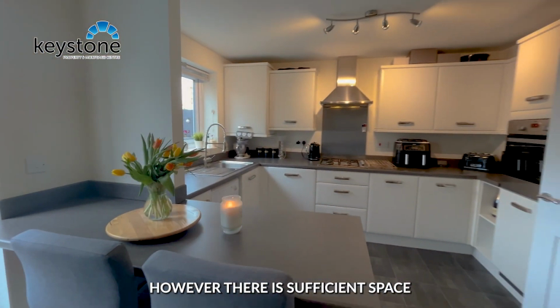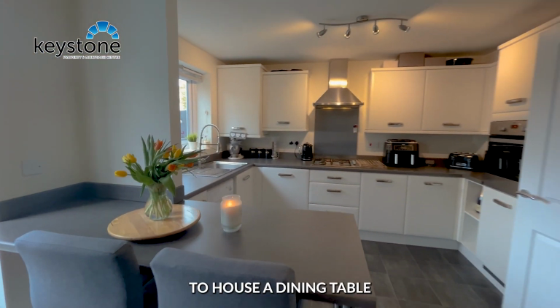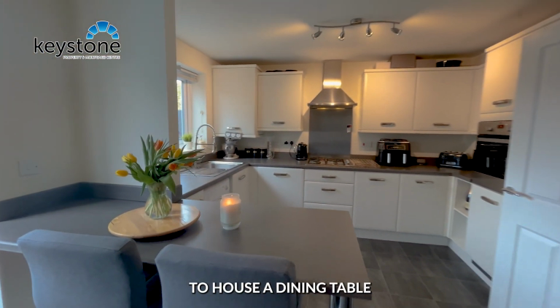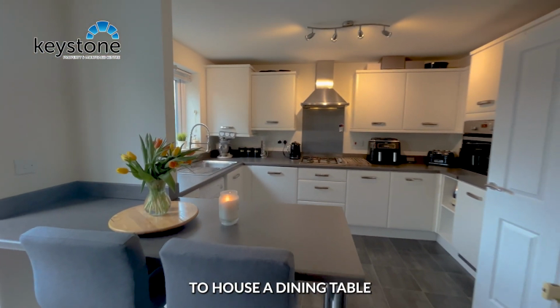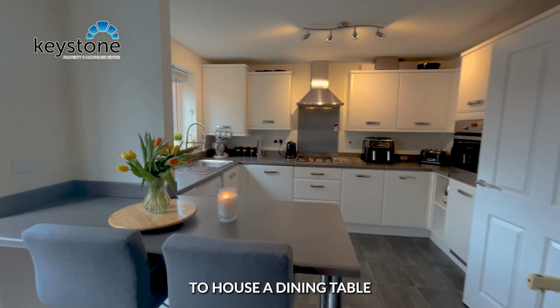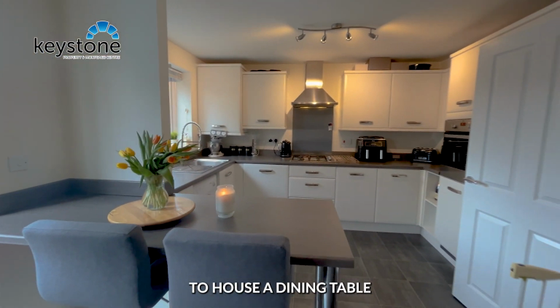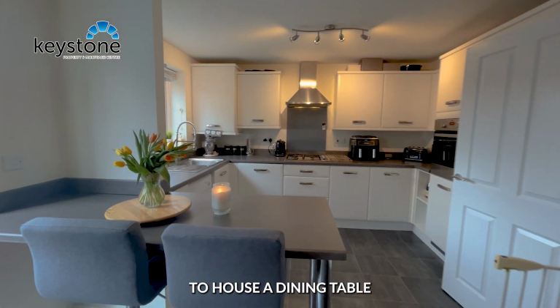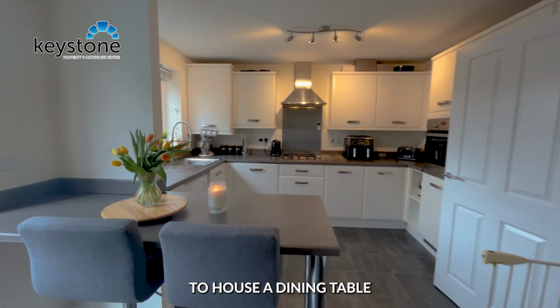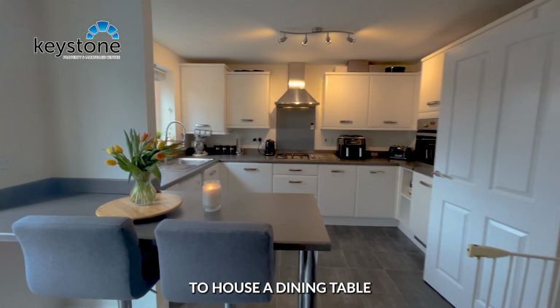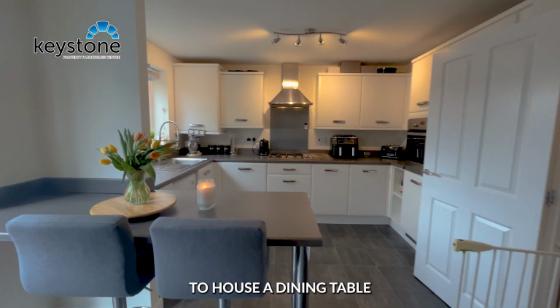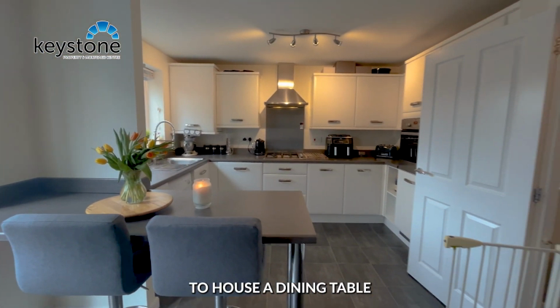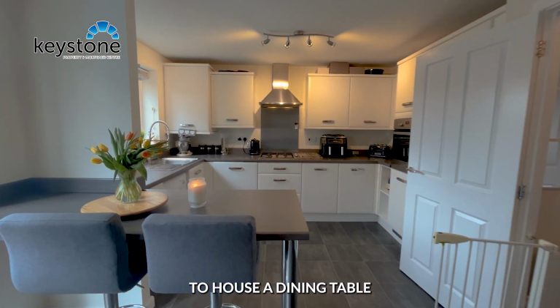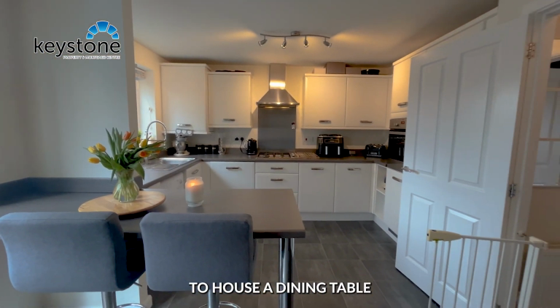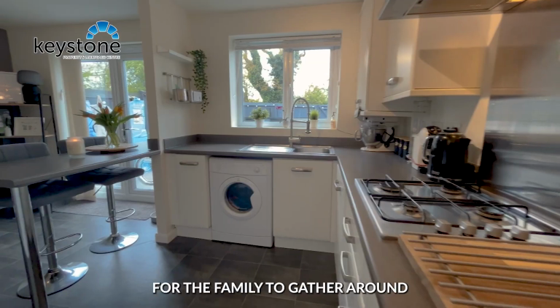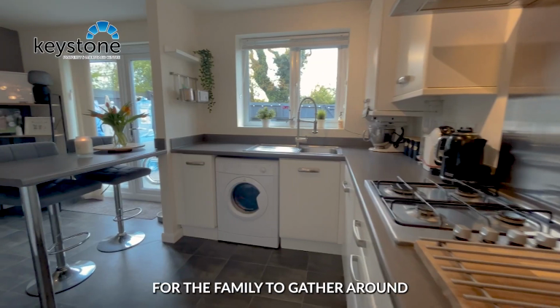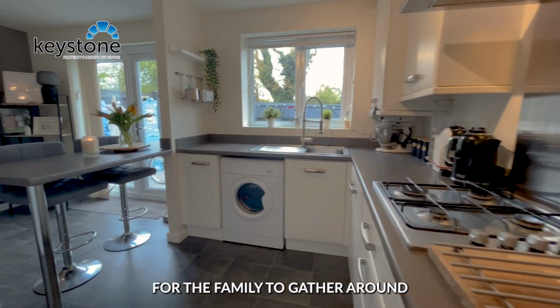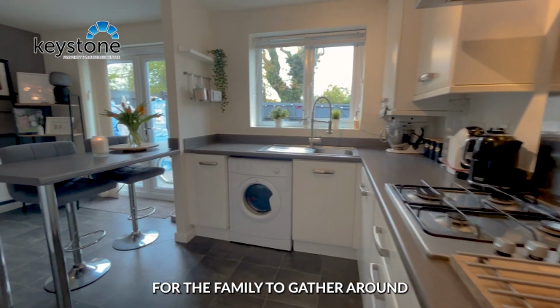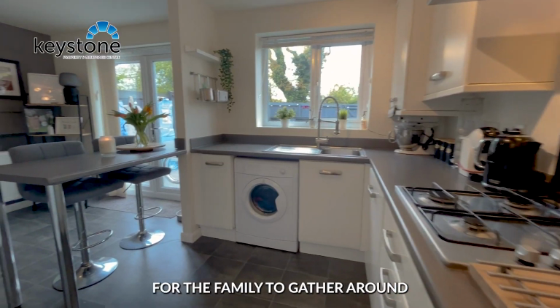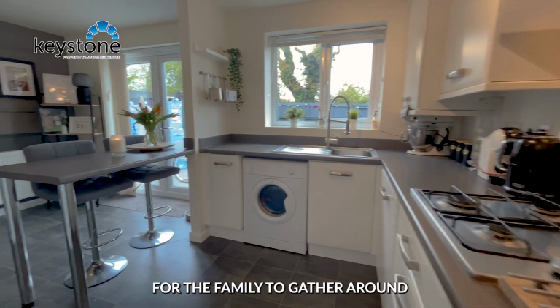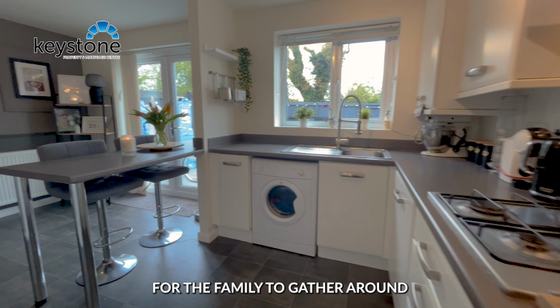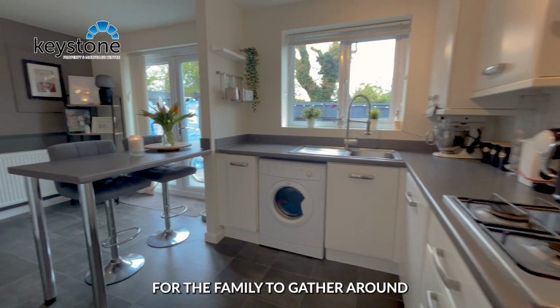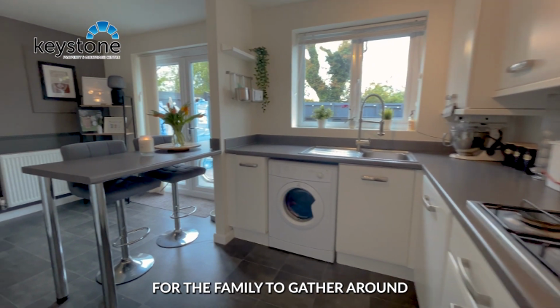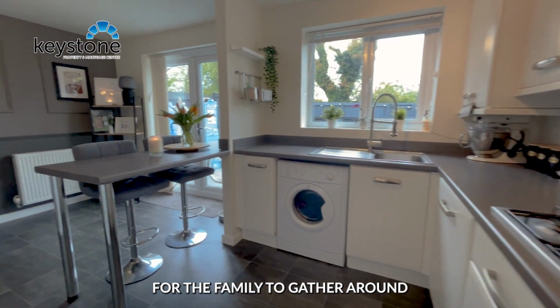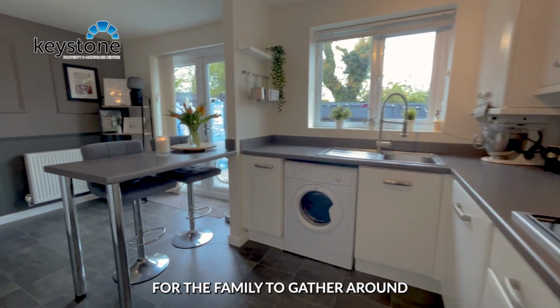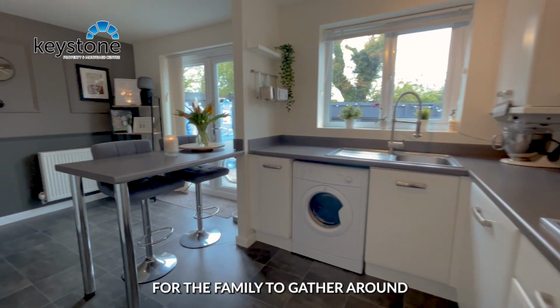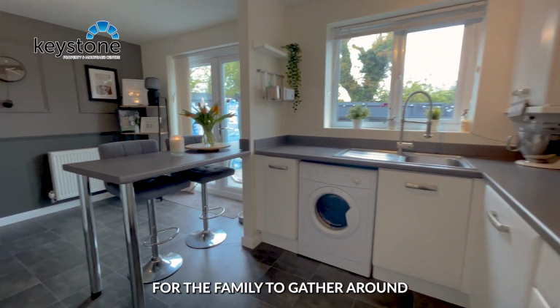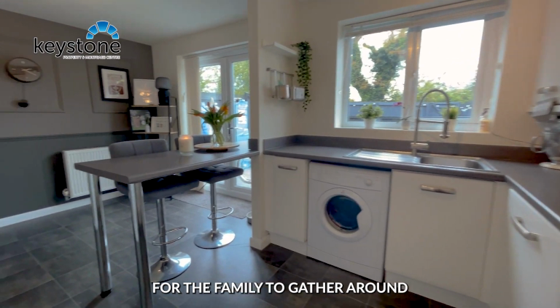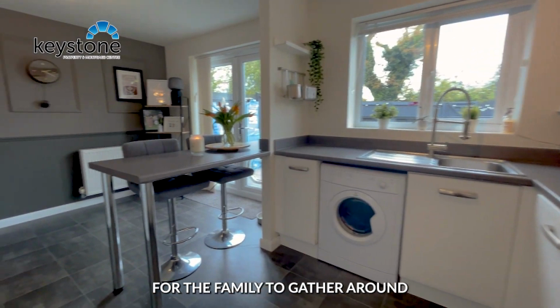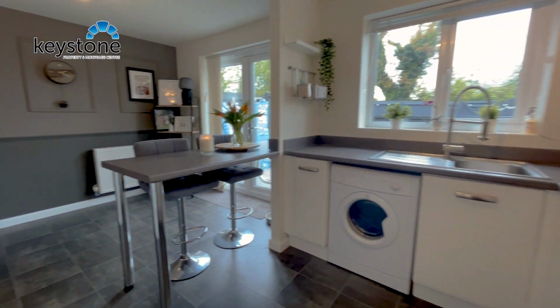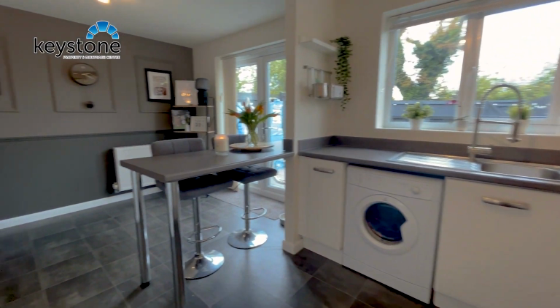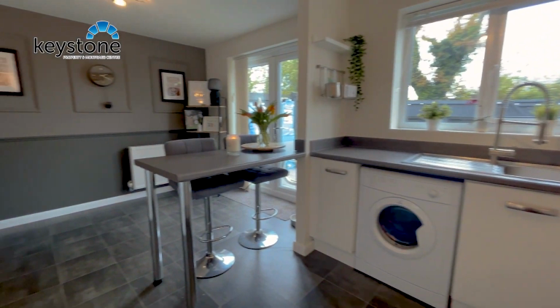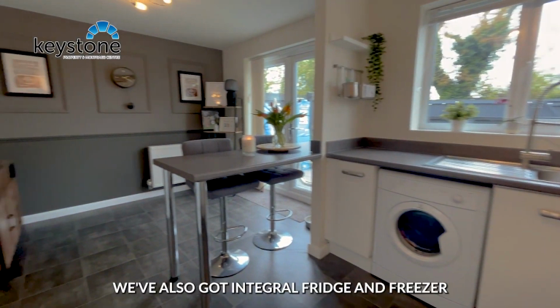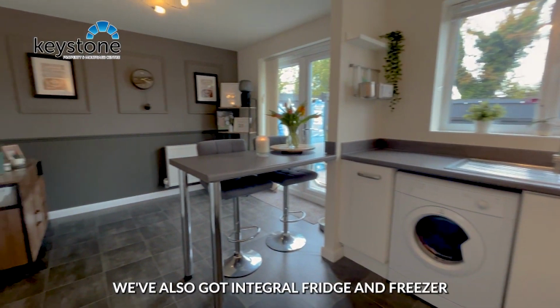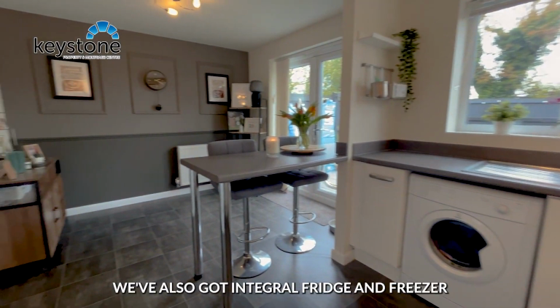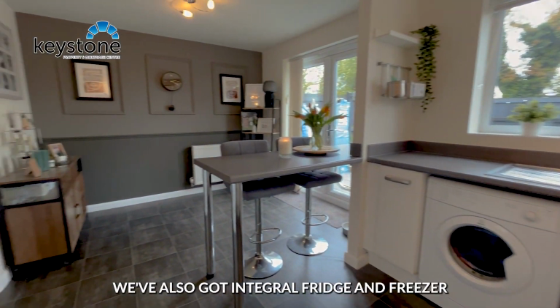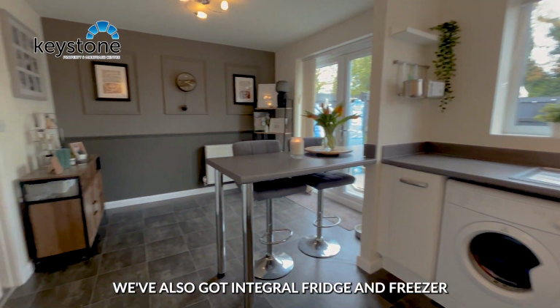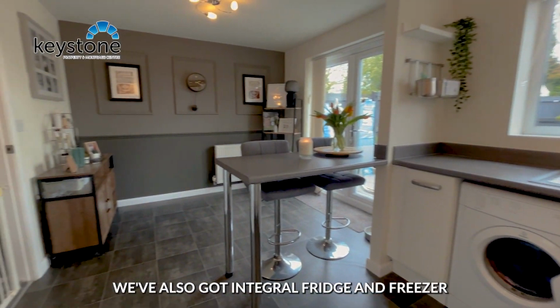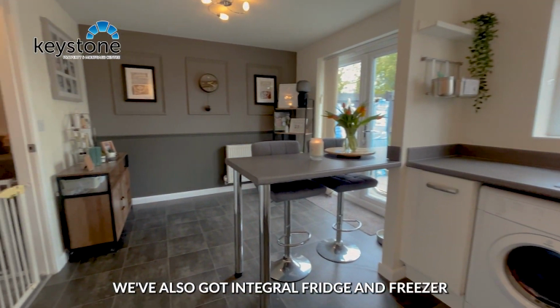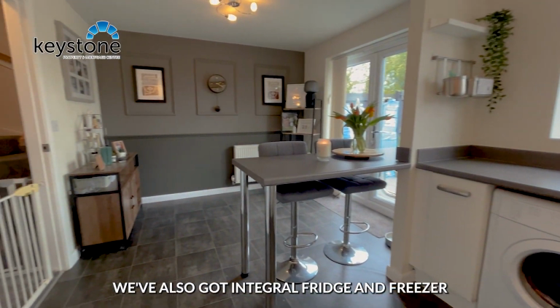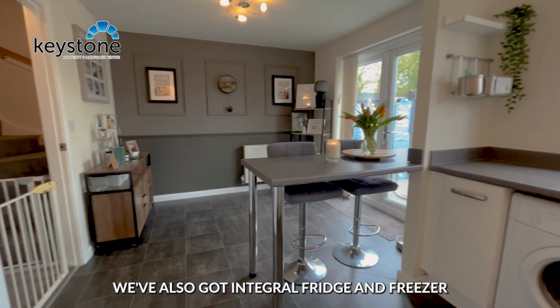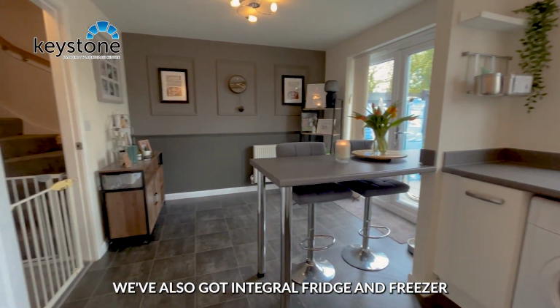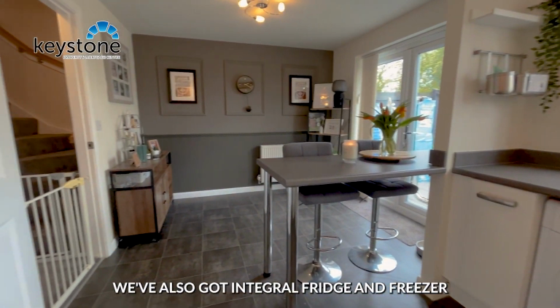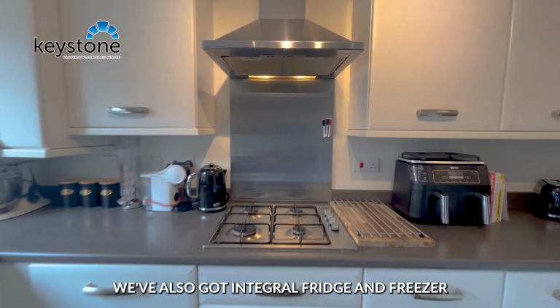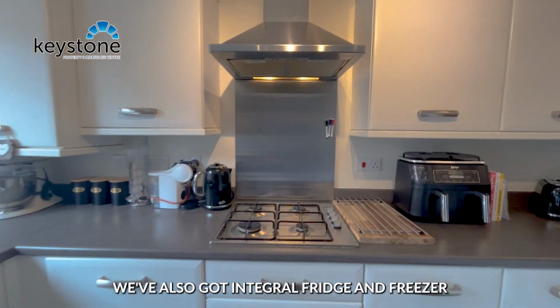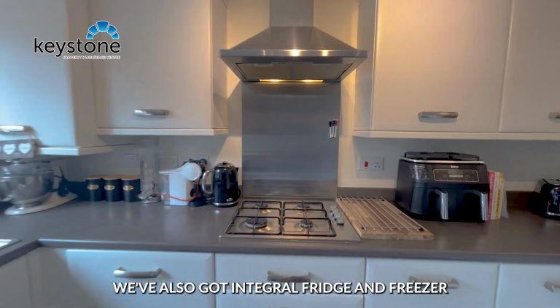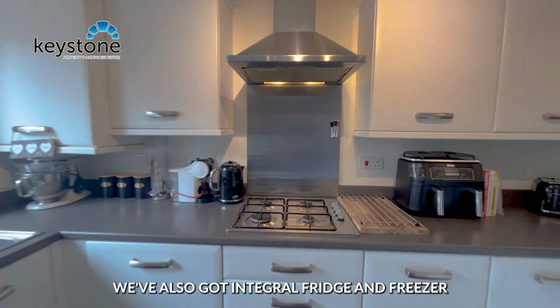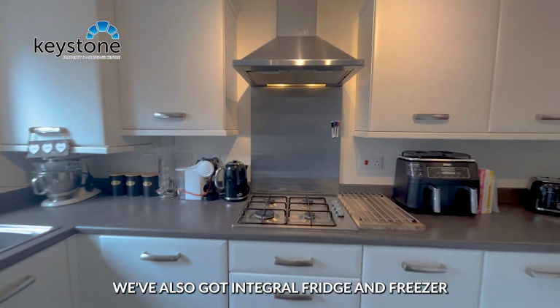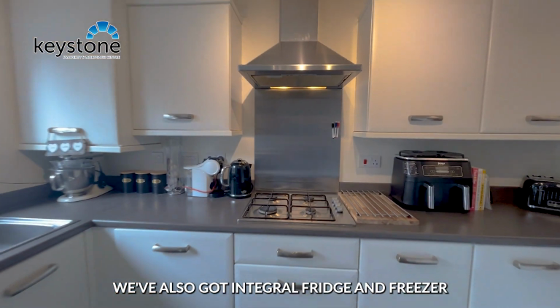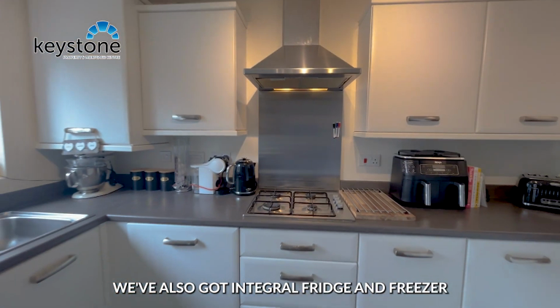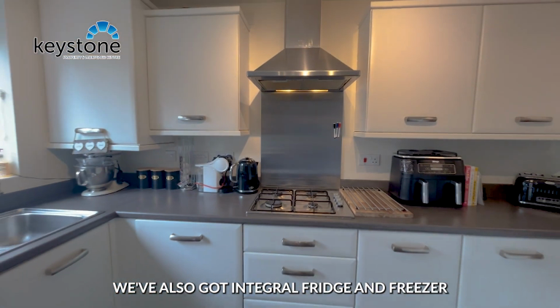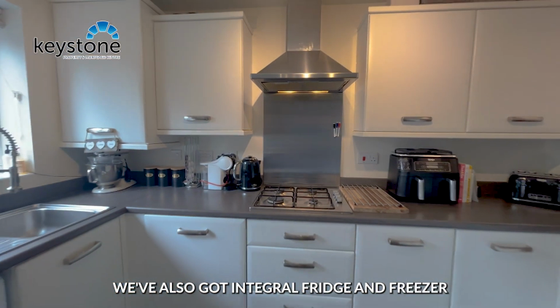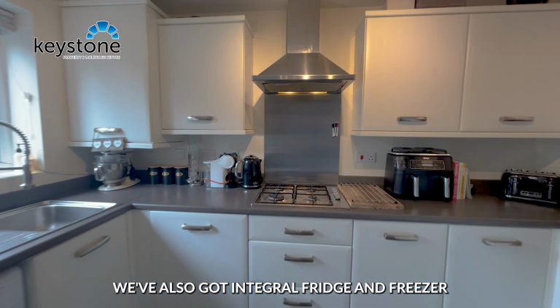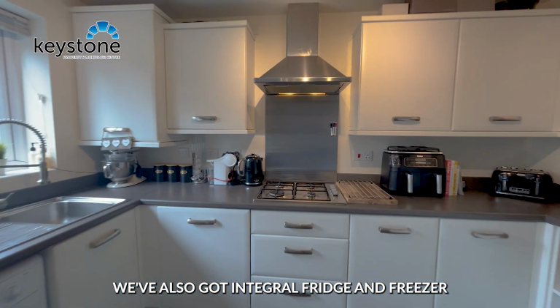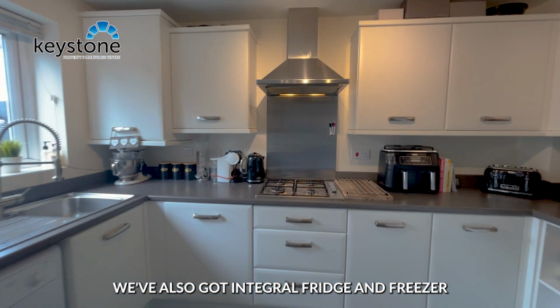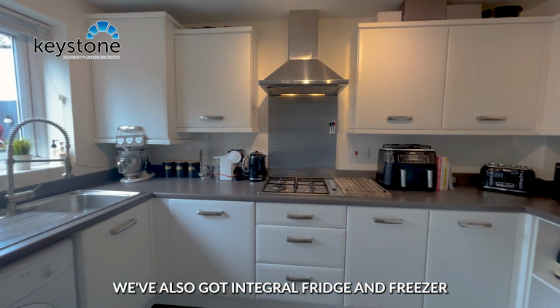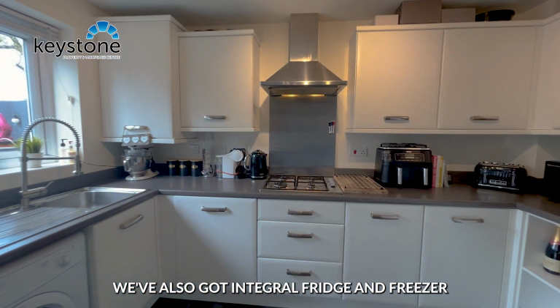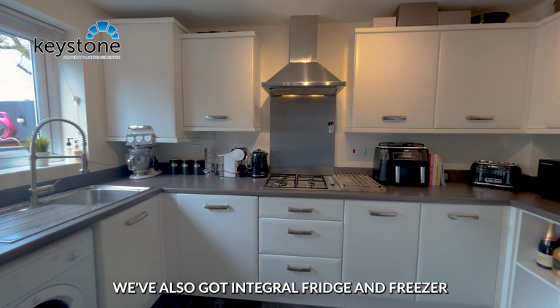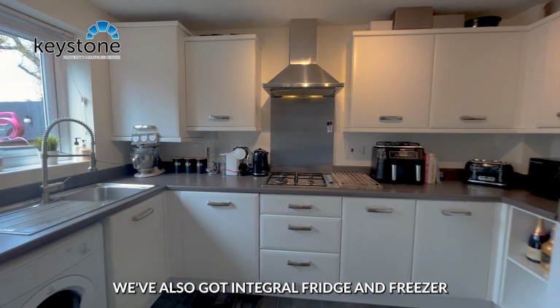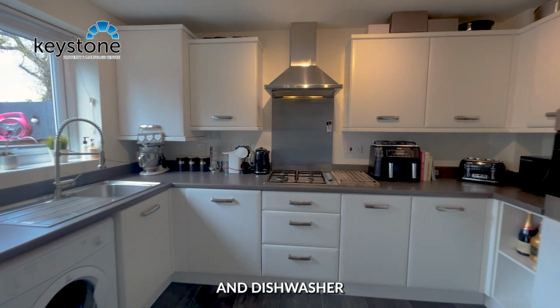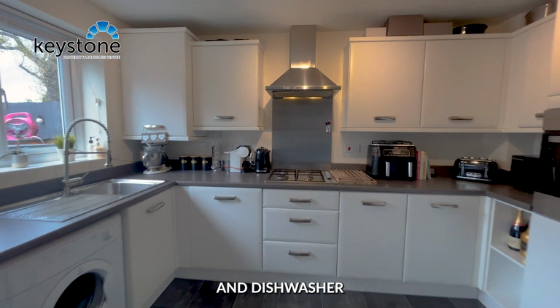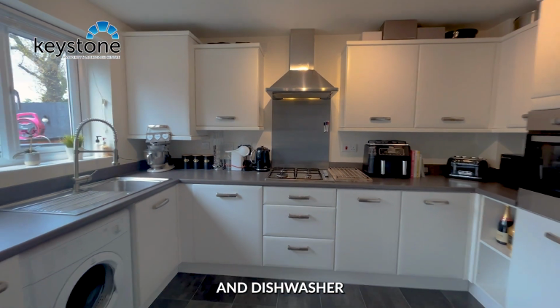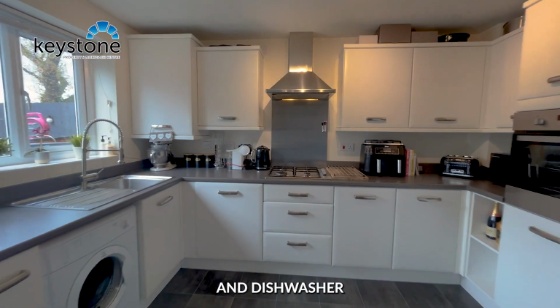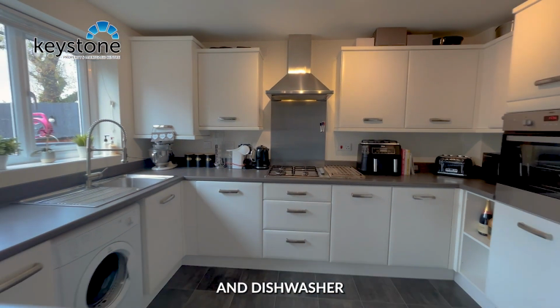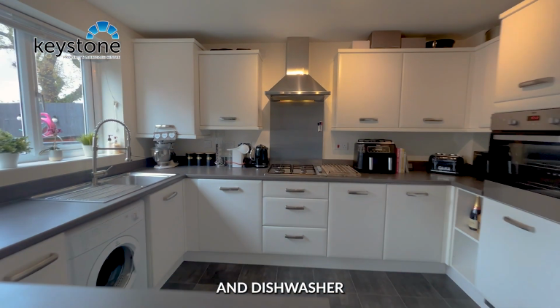We've also got an integral fridge, freezer, and dishwasher.